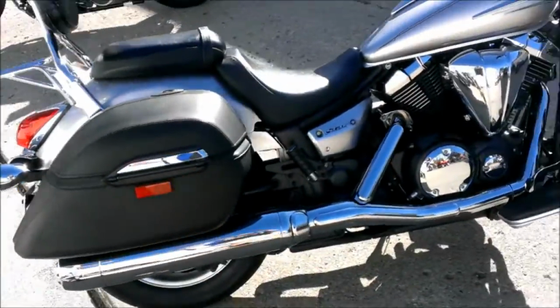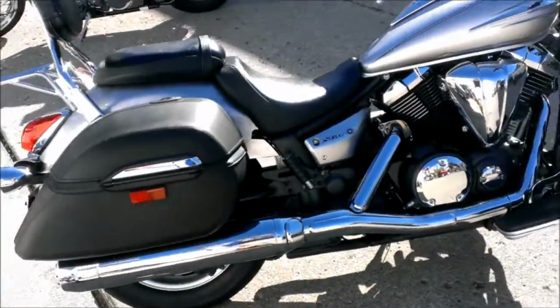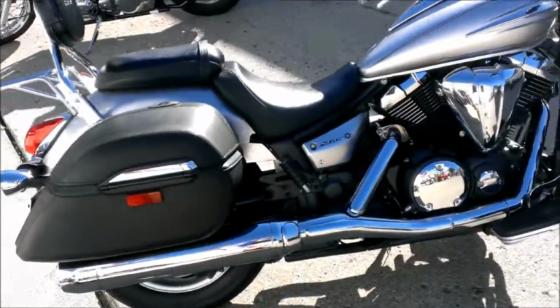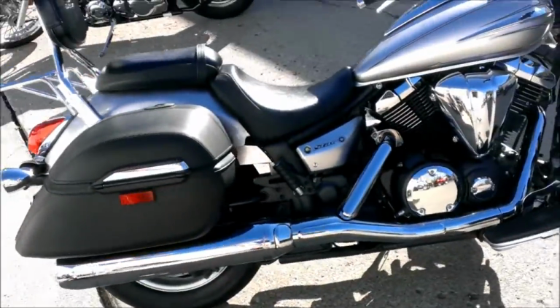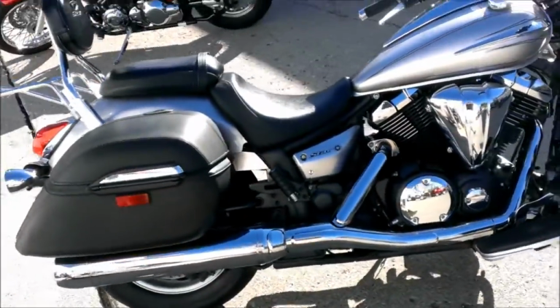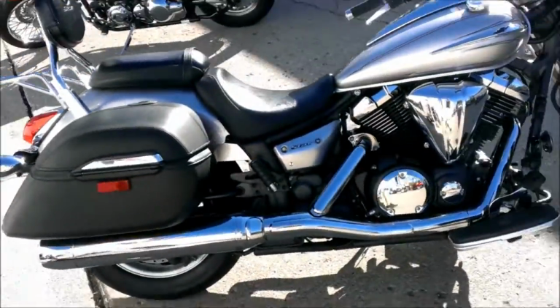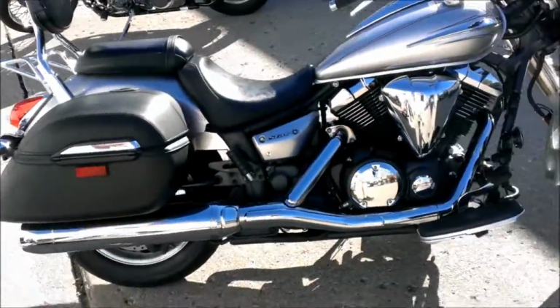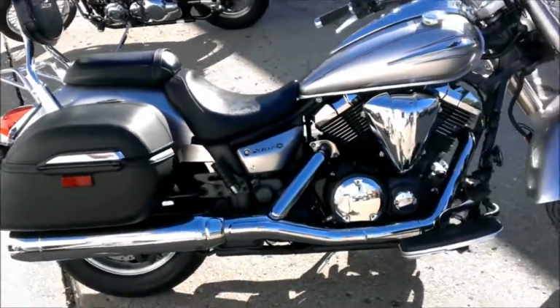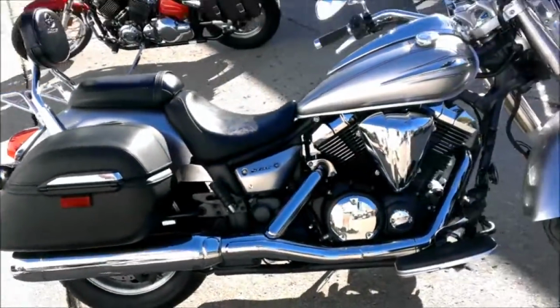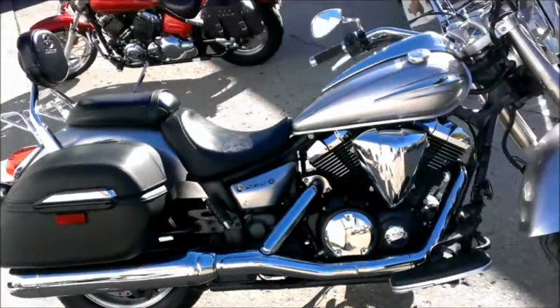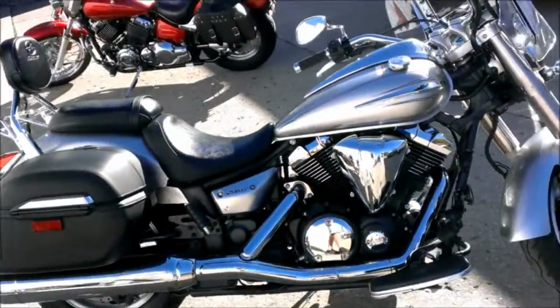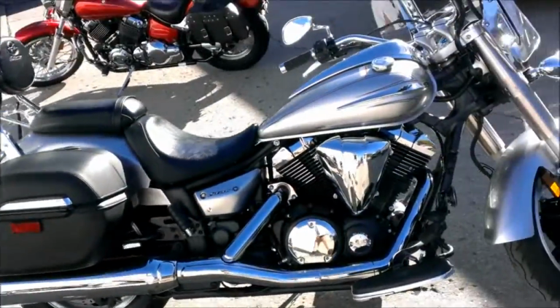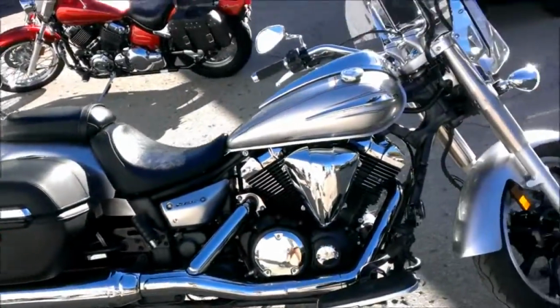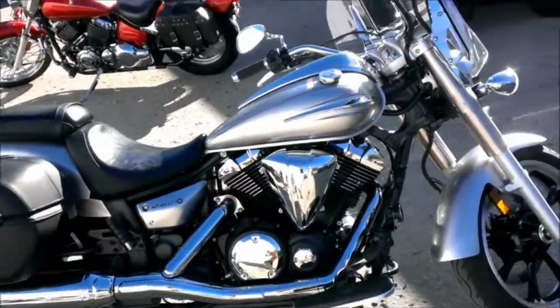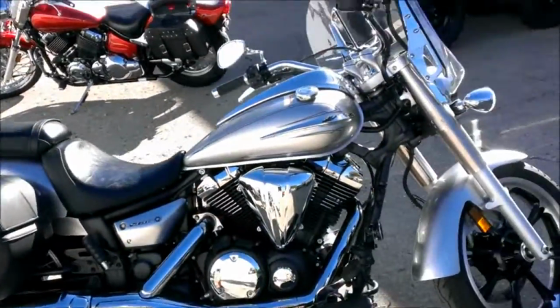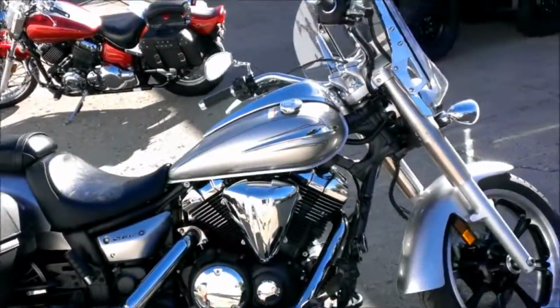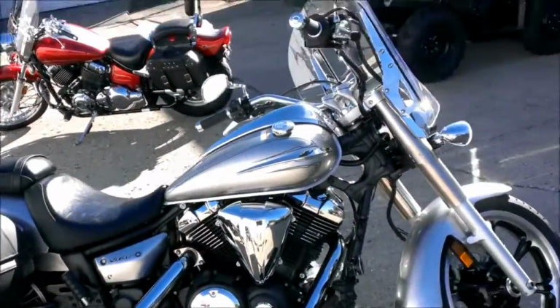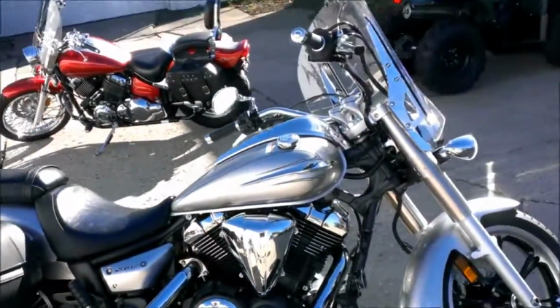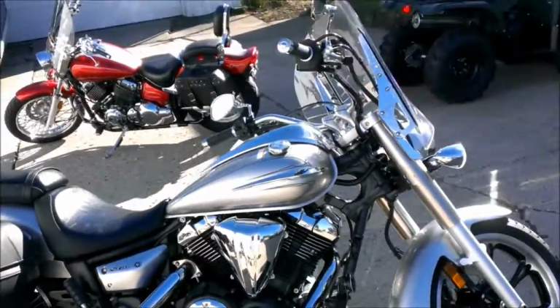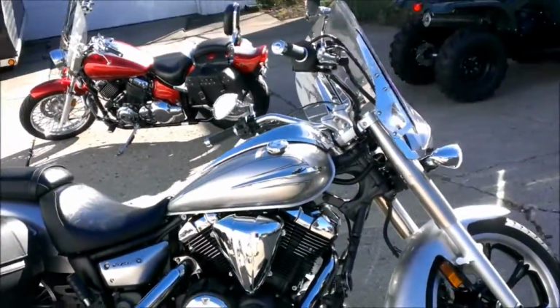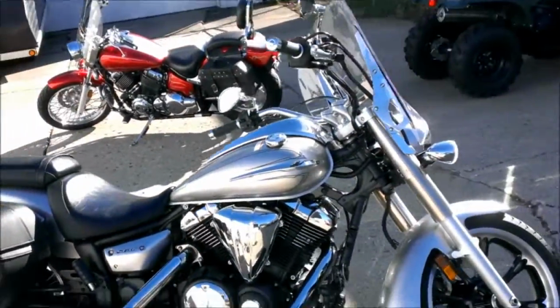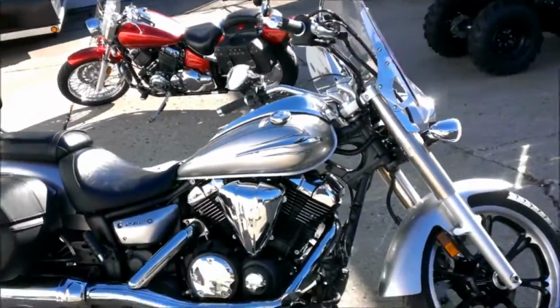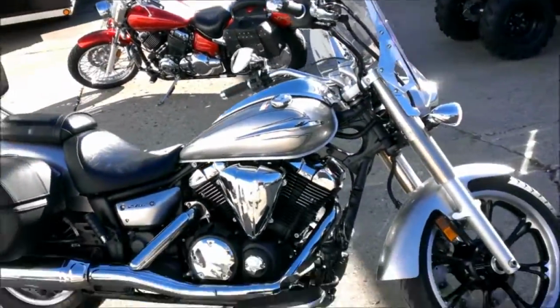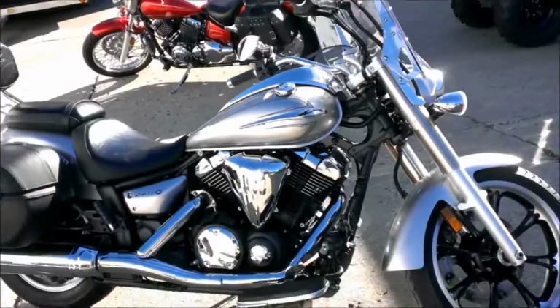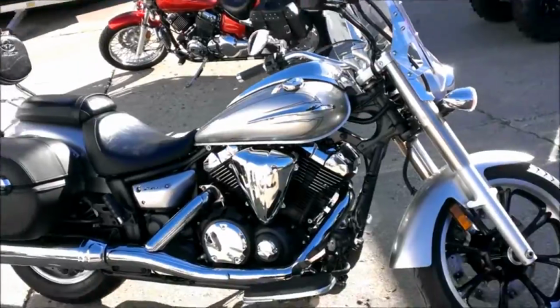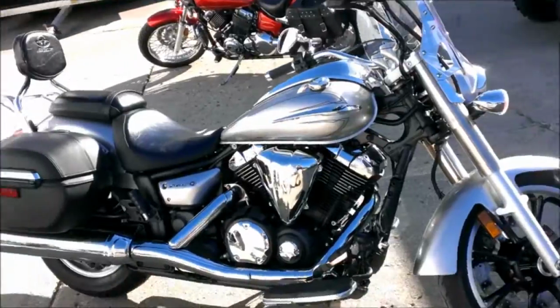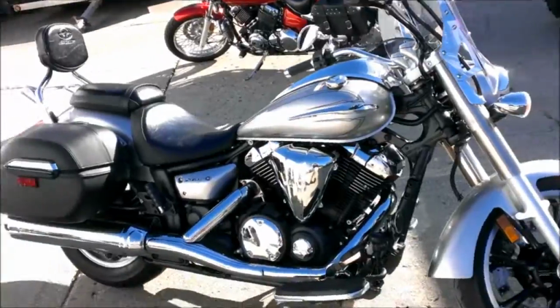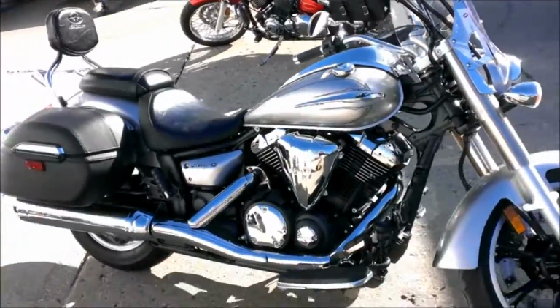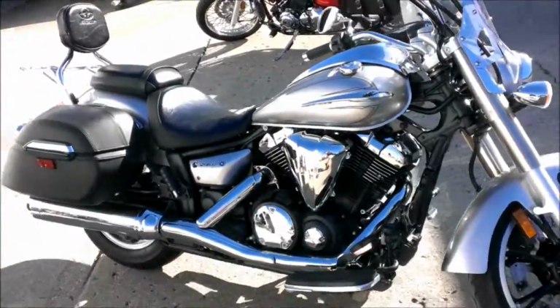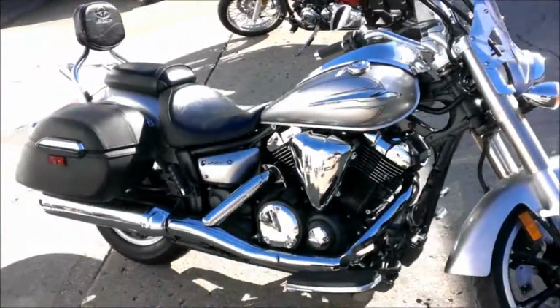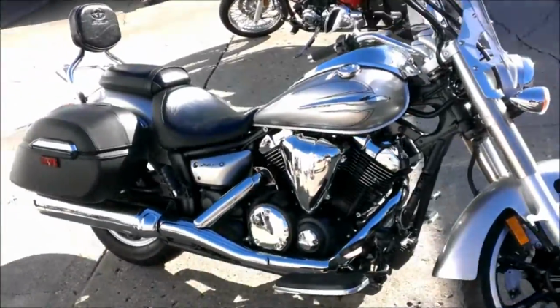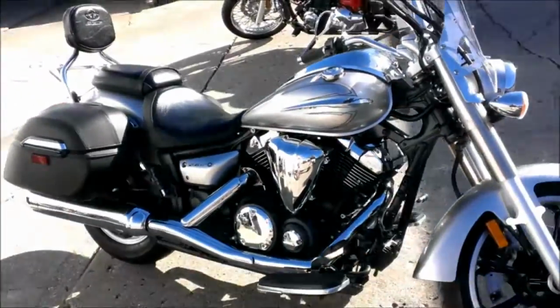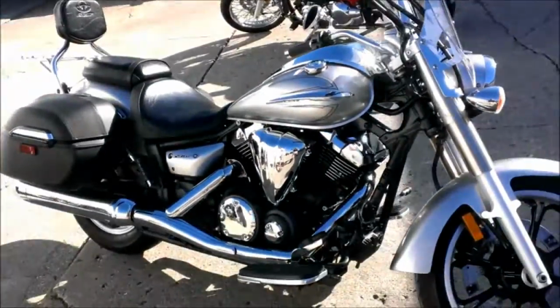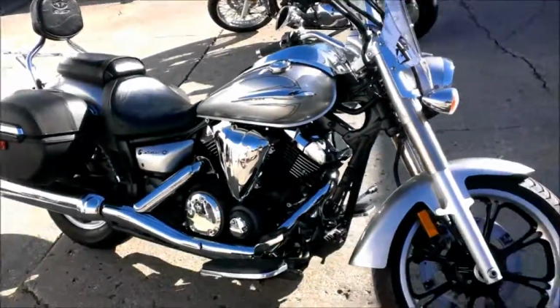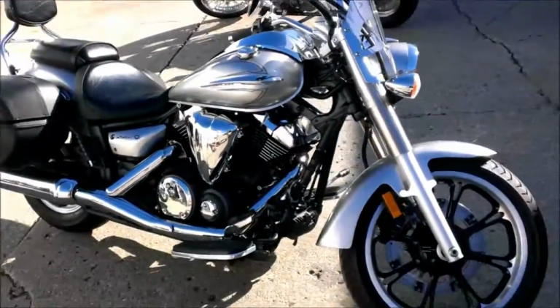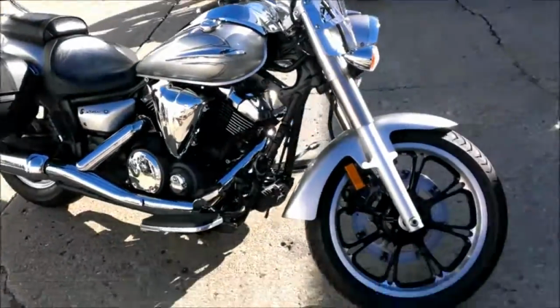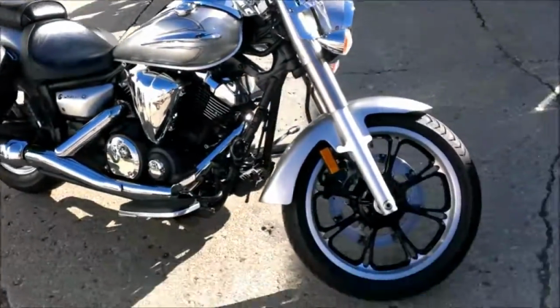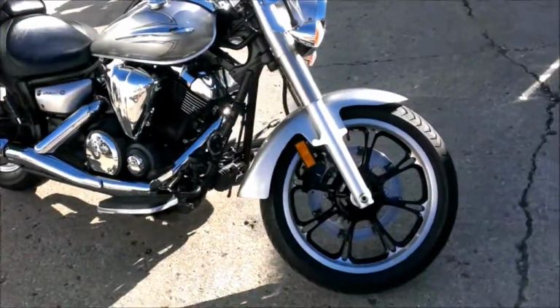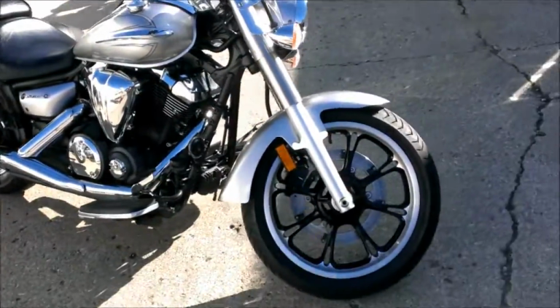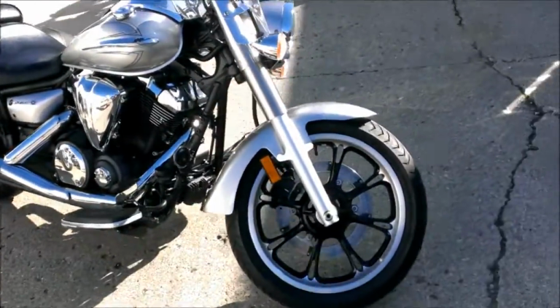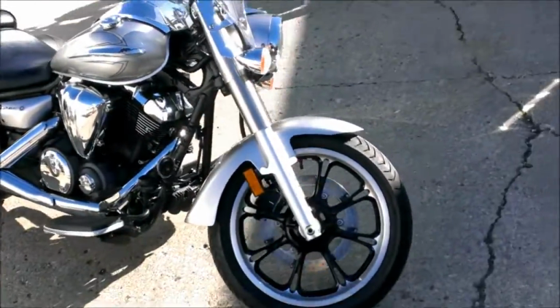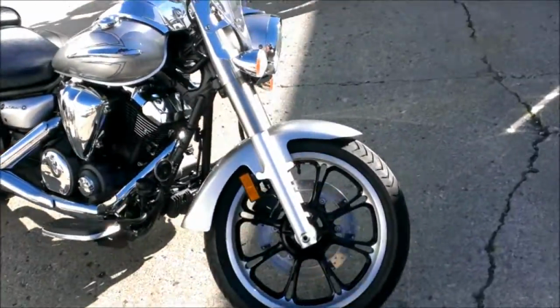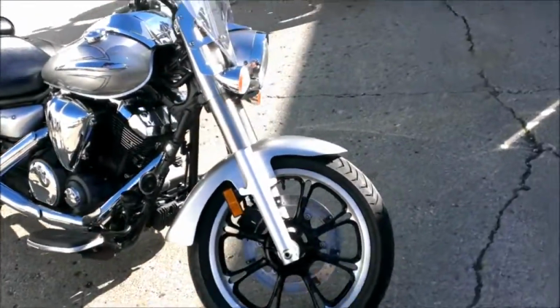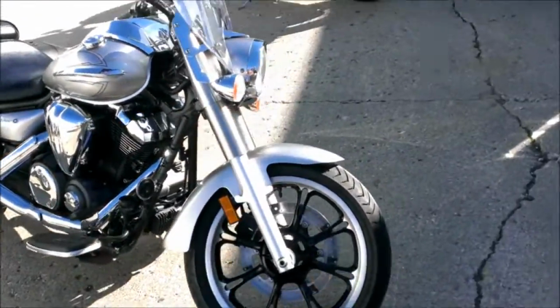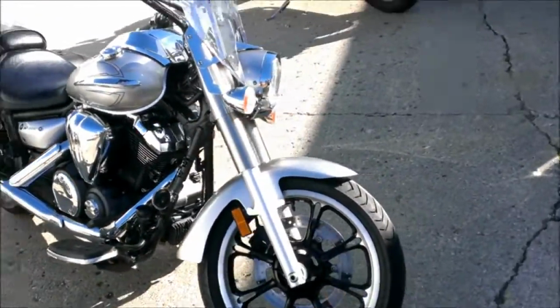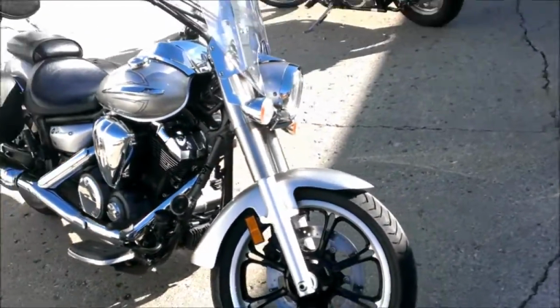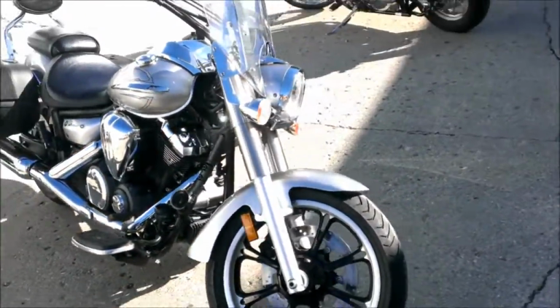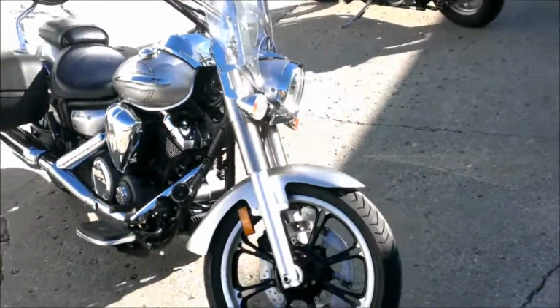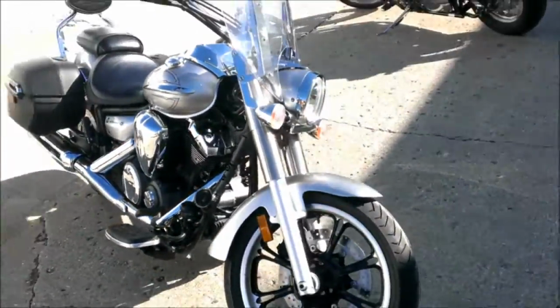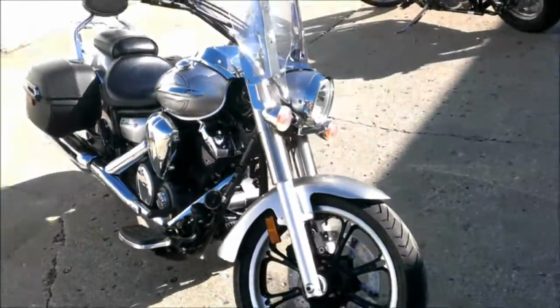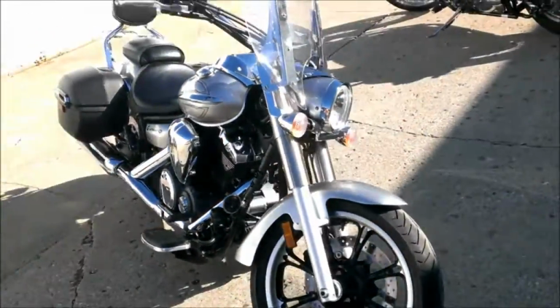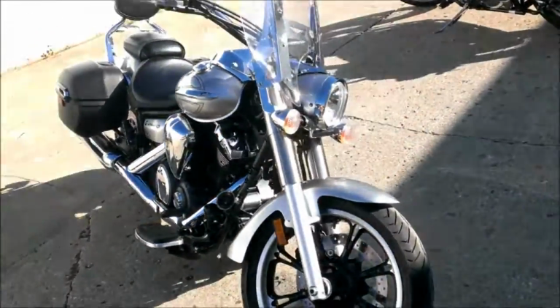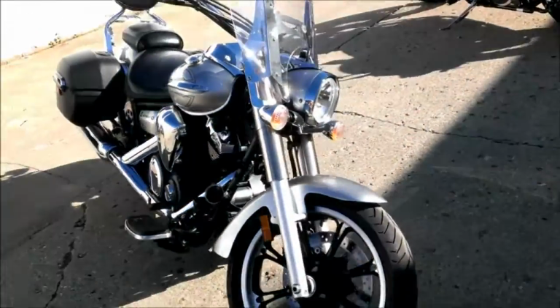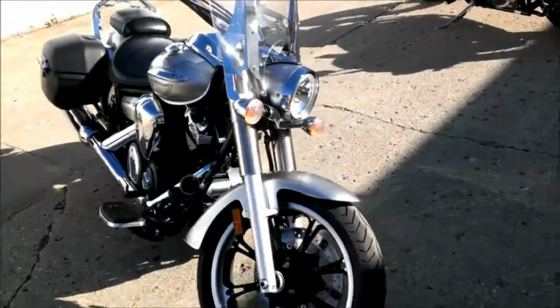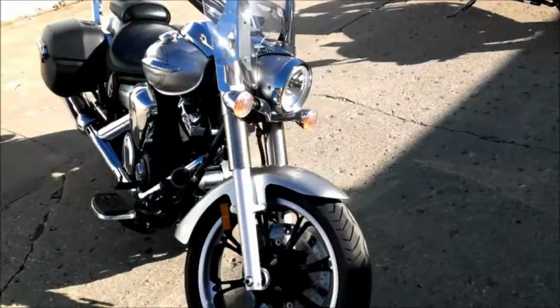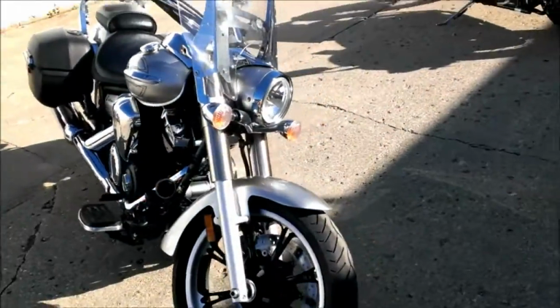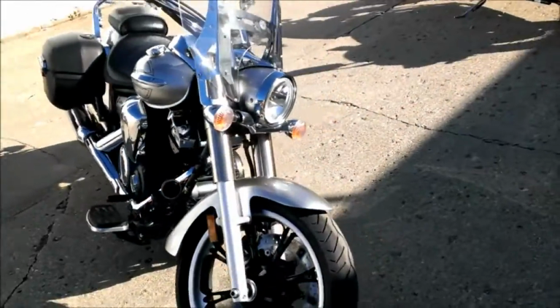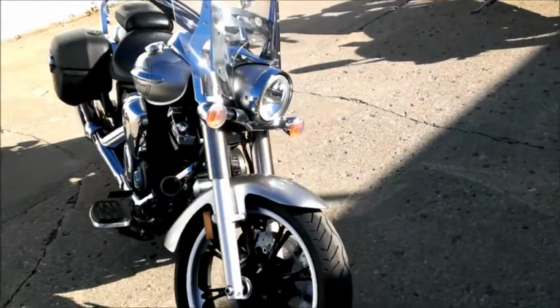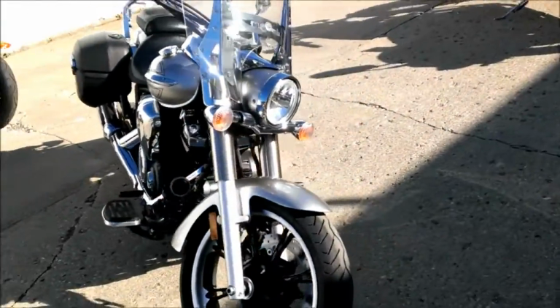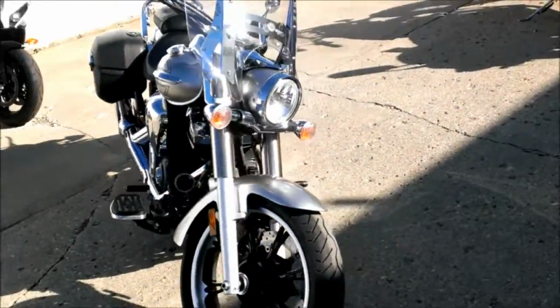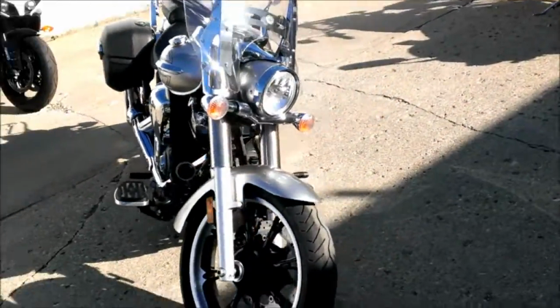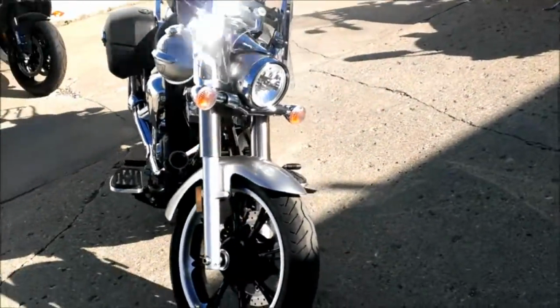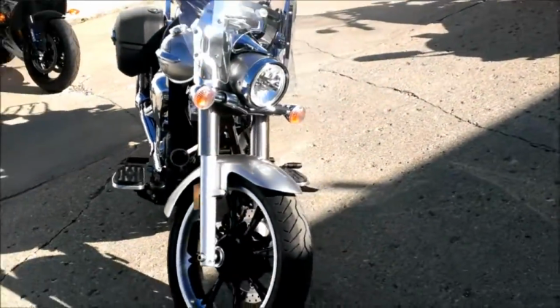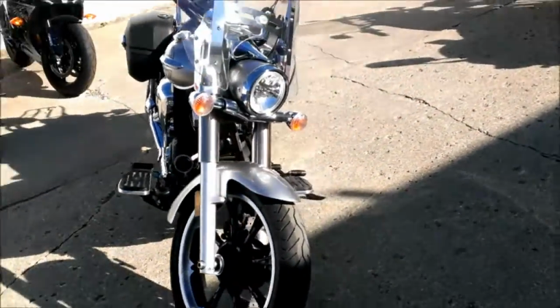The Touring Edition includes windshield, custom leather saddlebags, backrest with luggage pack, floorboards, and more.